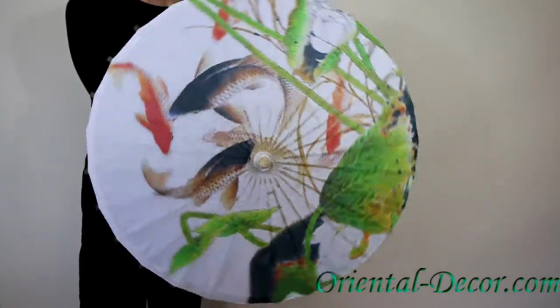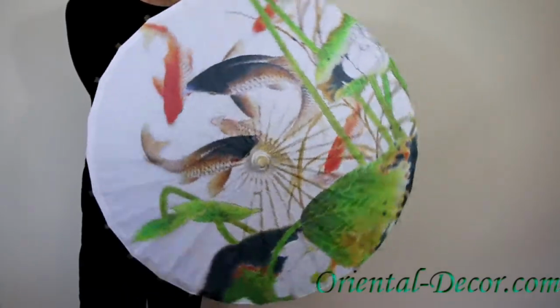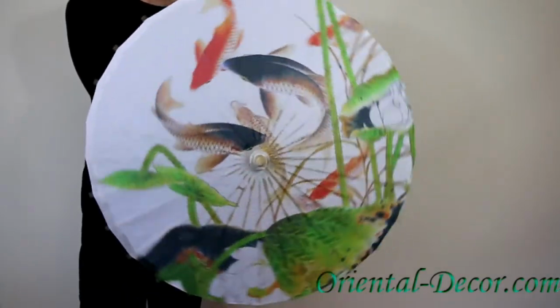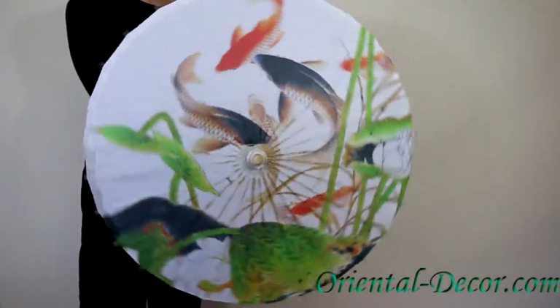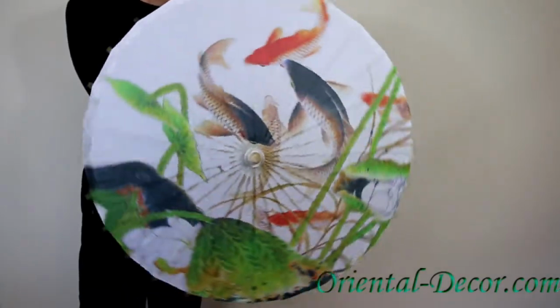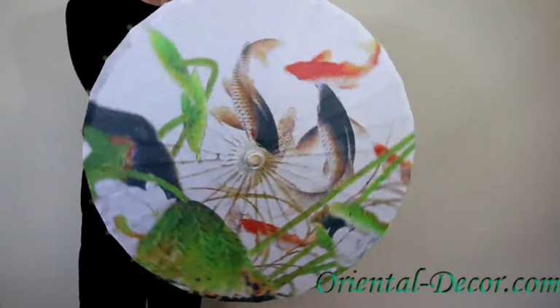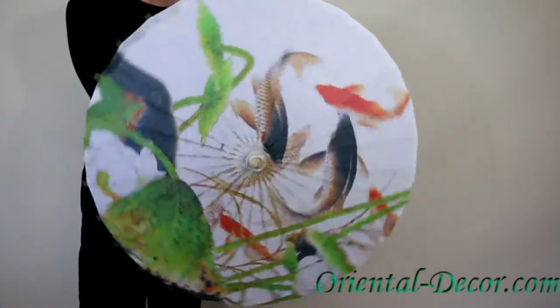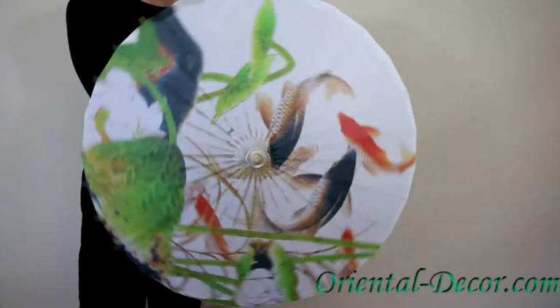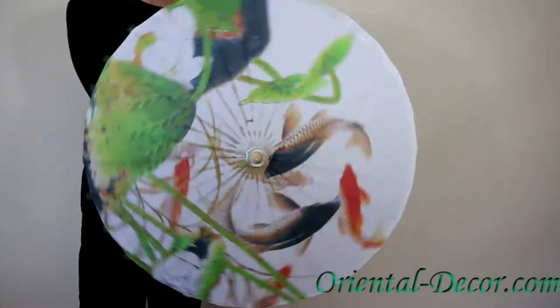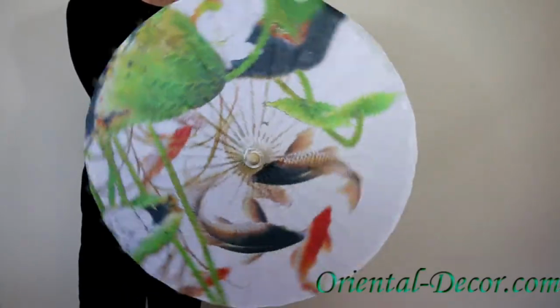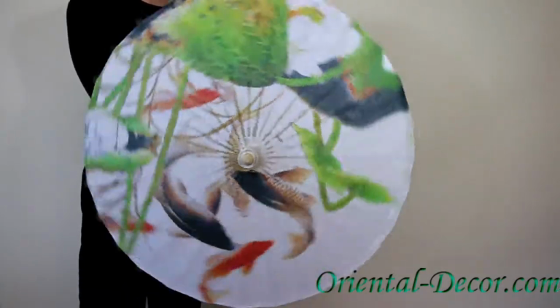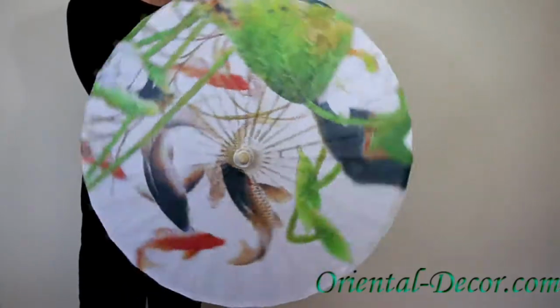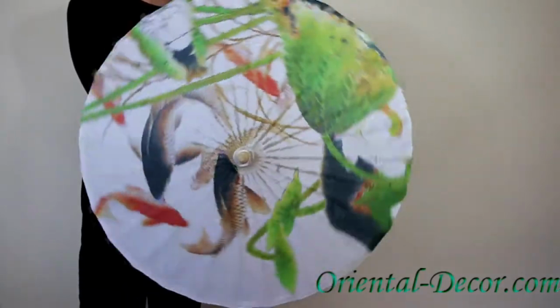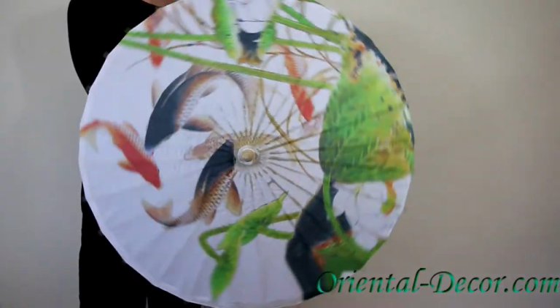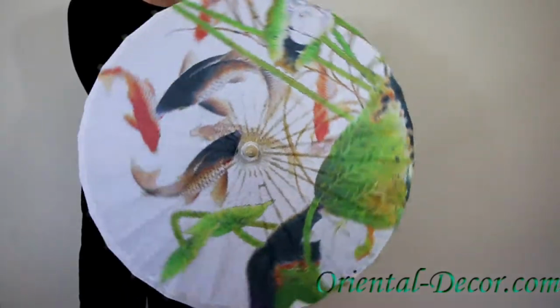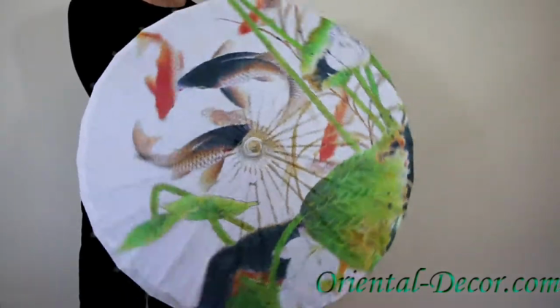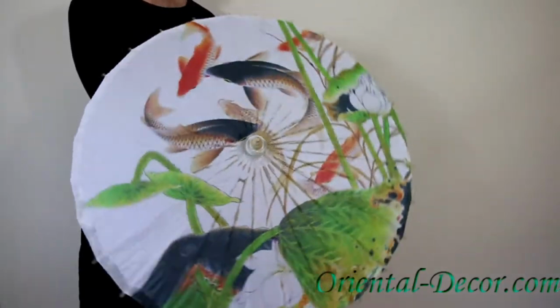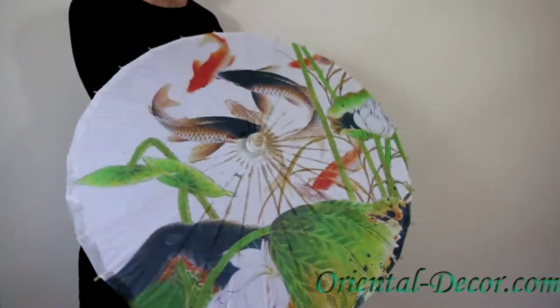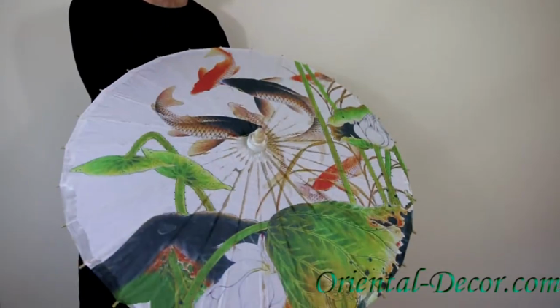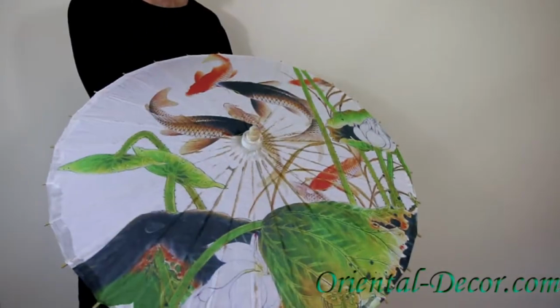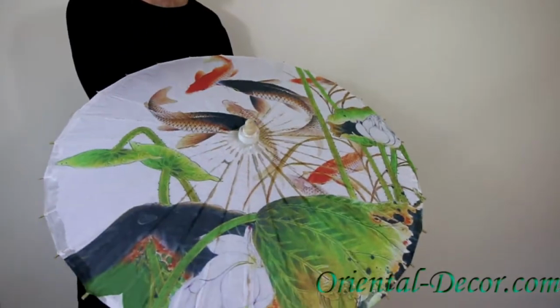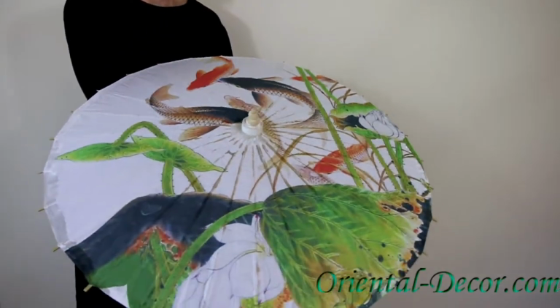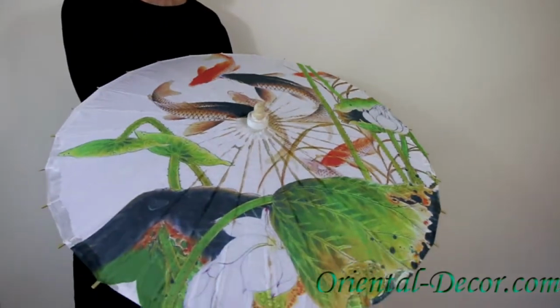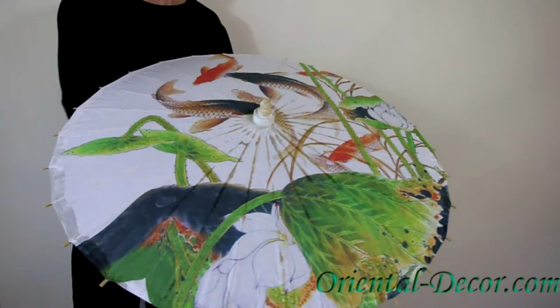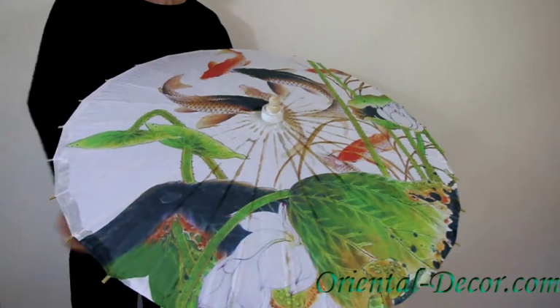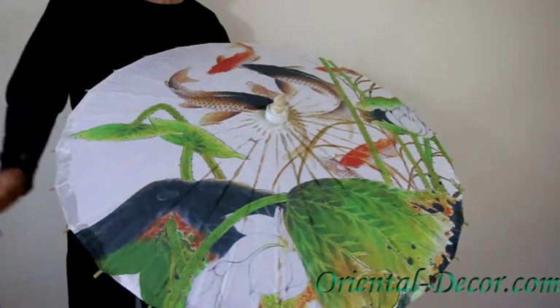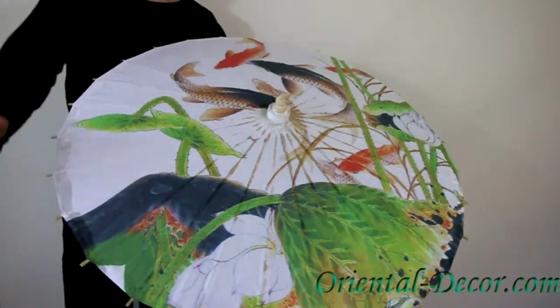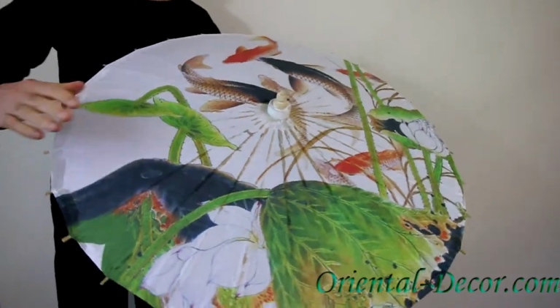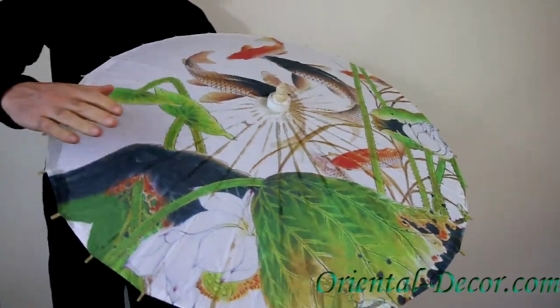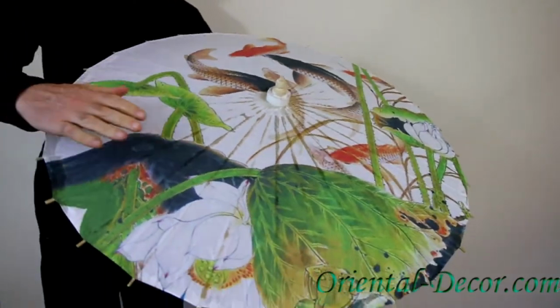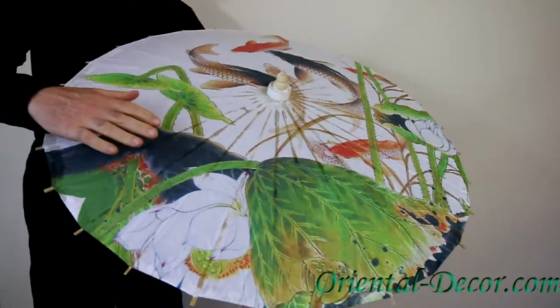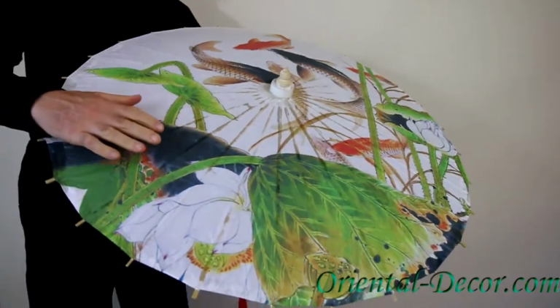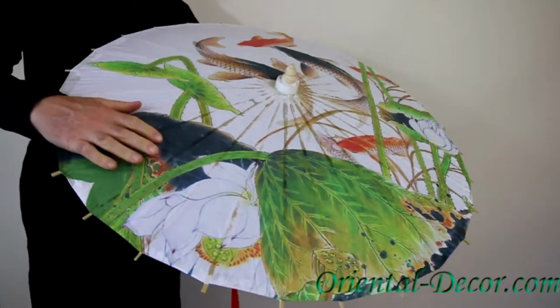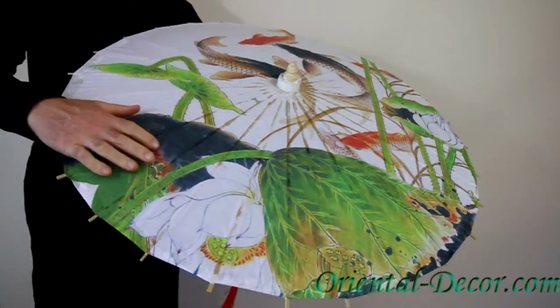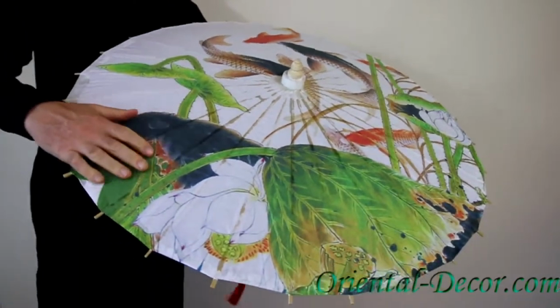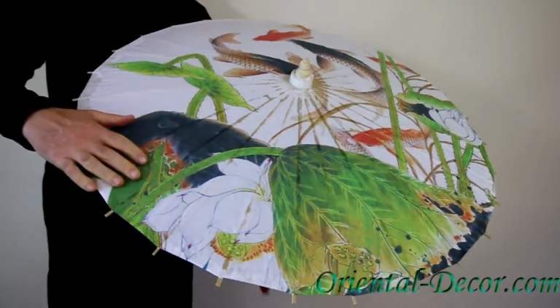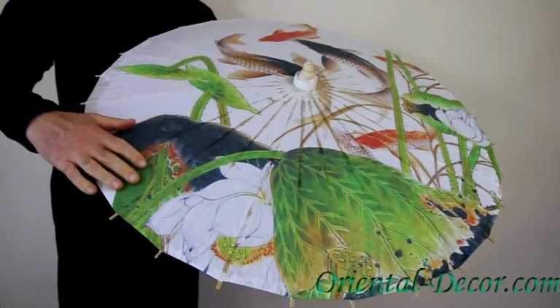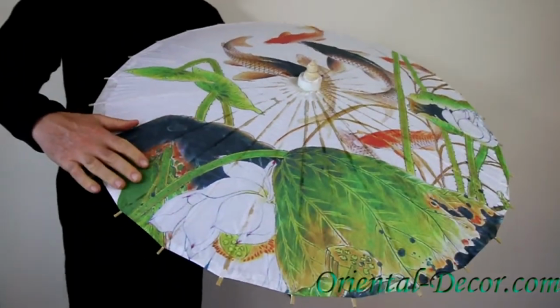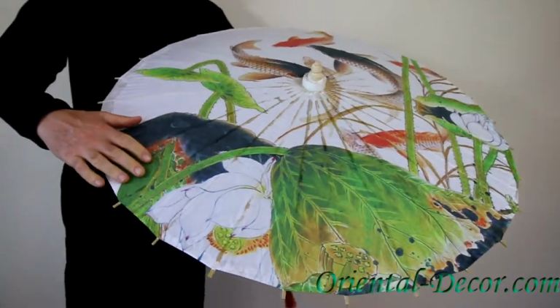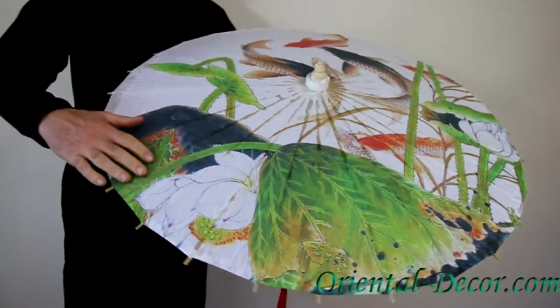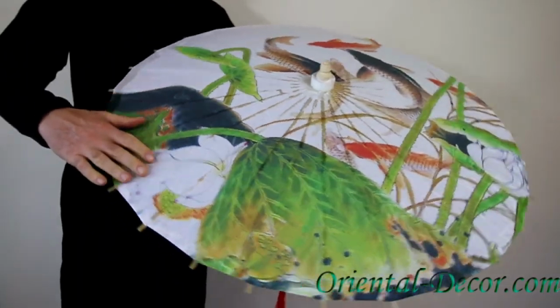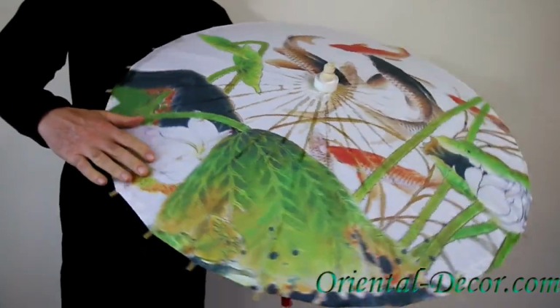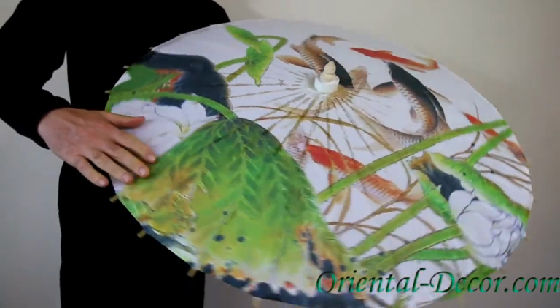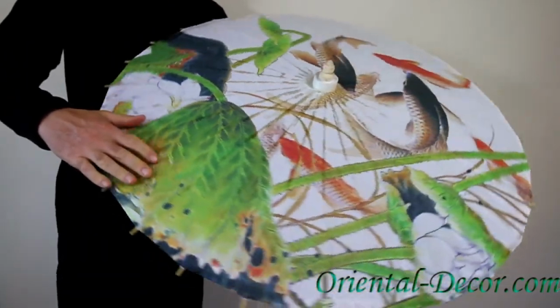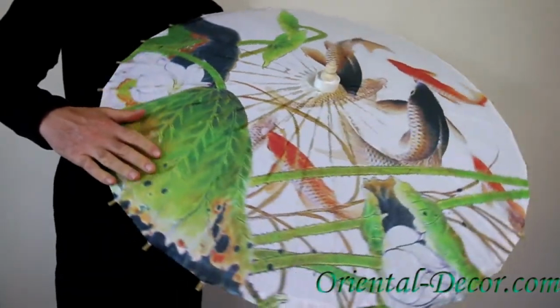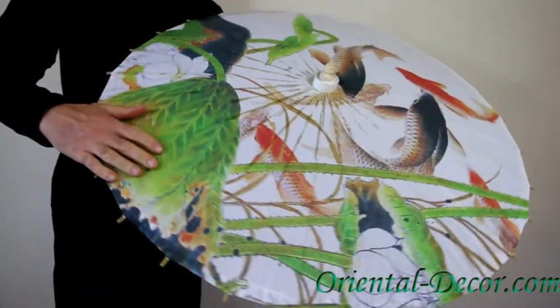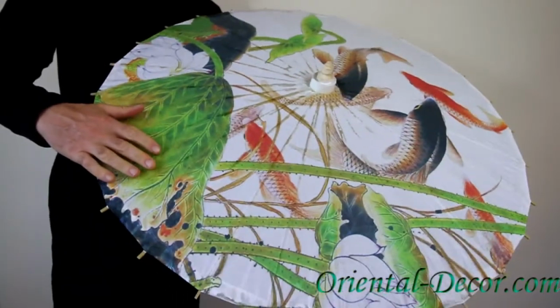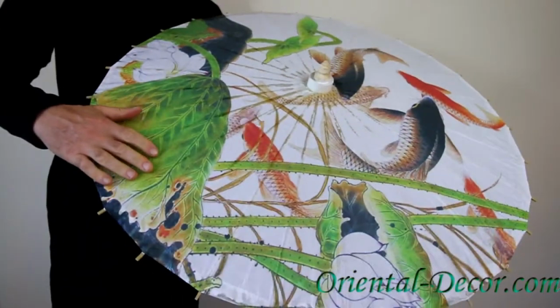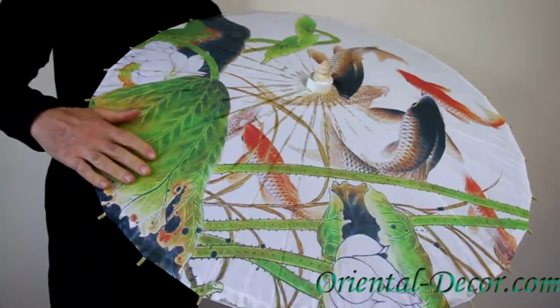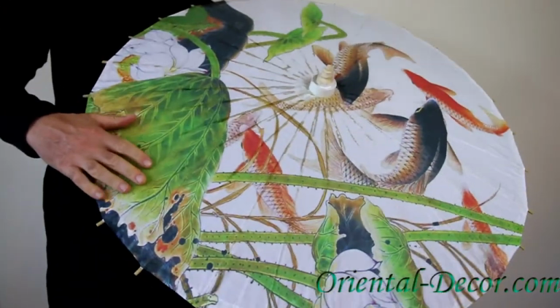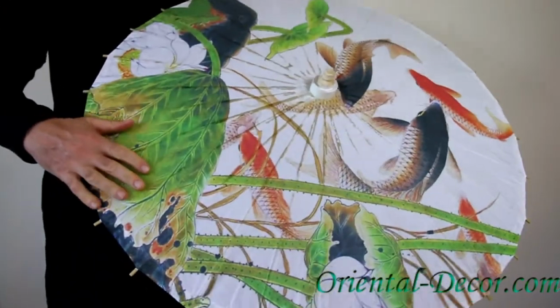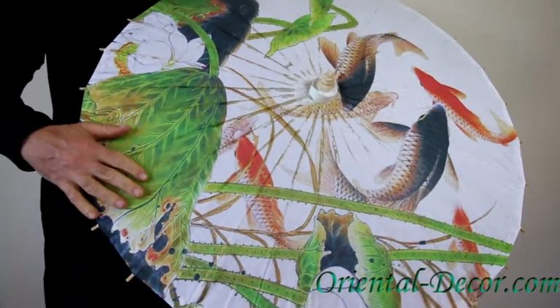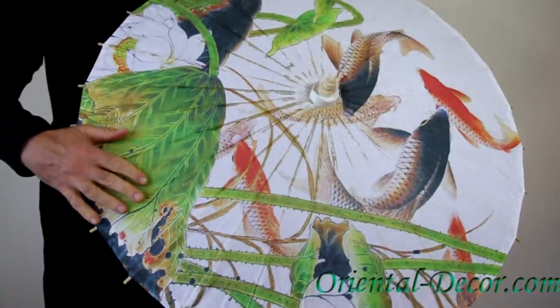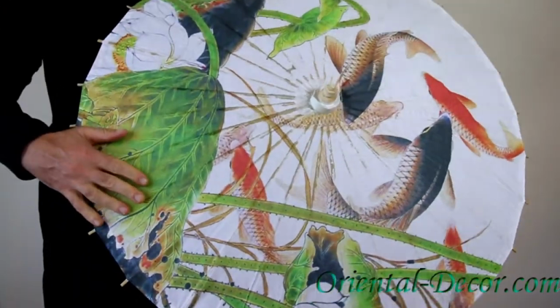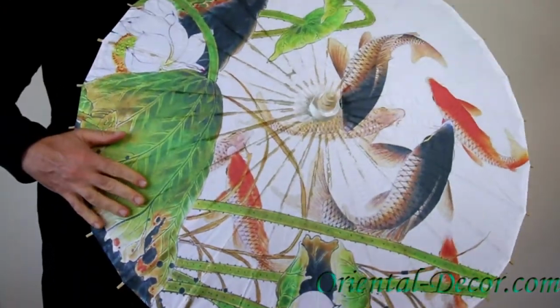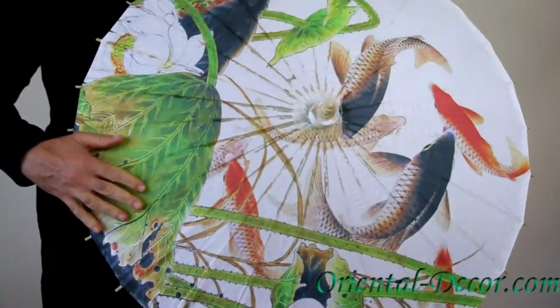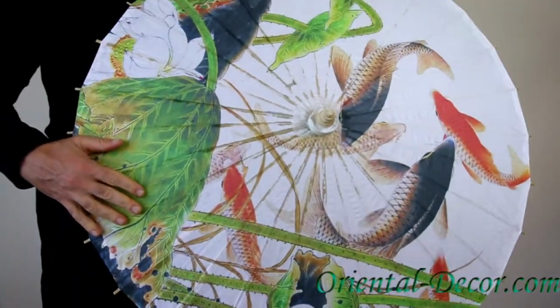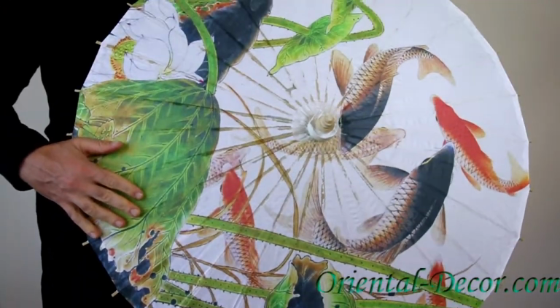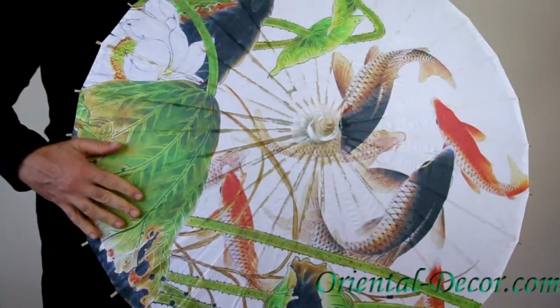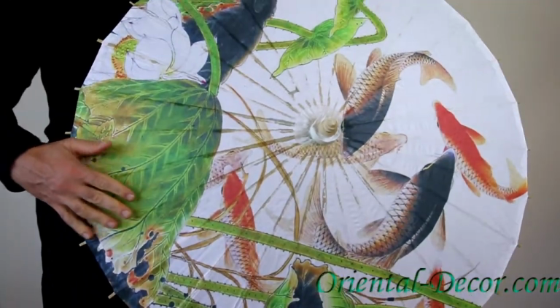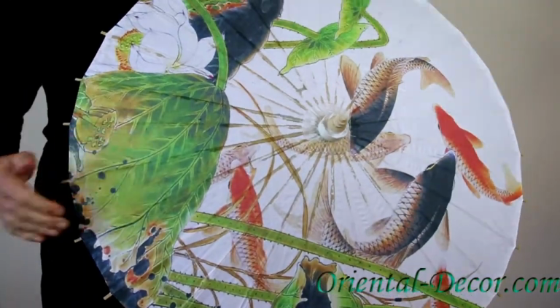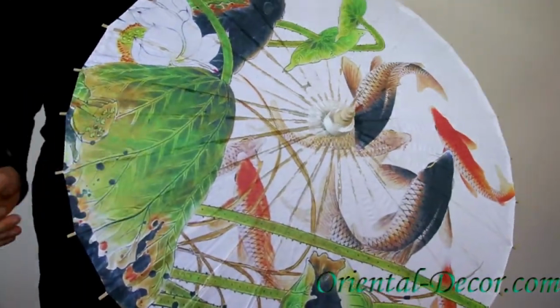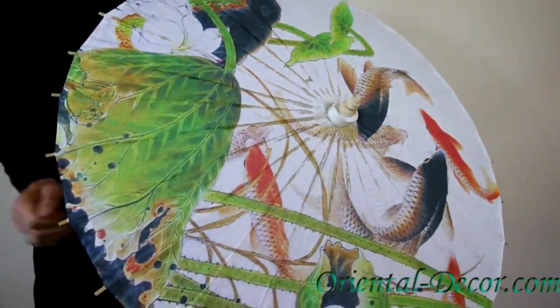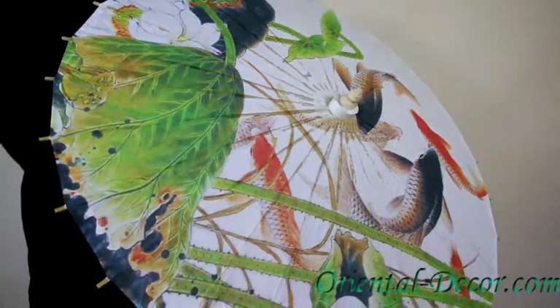The umbrella is made of paper and bamboo. It is 32 inches in diameter and 21 inches in total length.